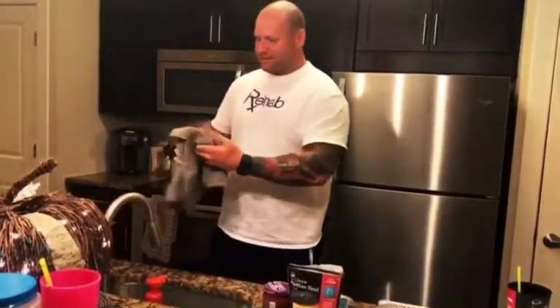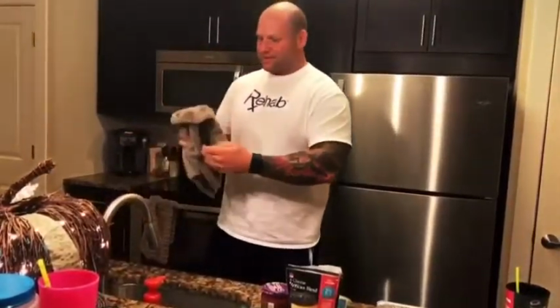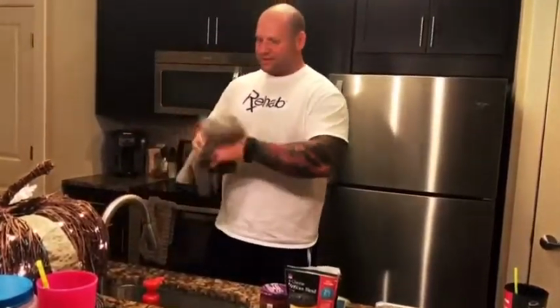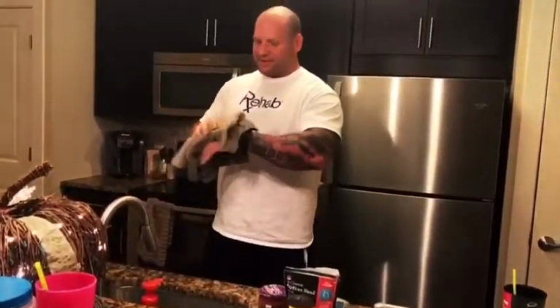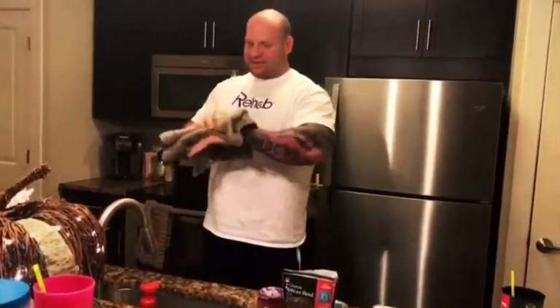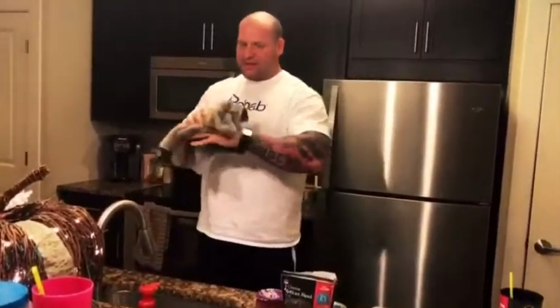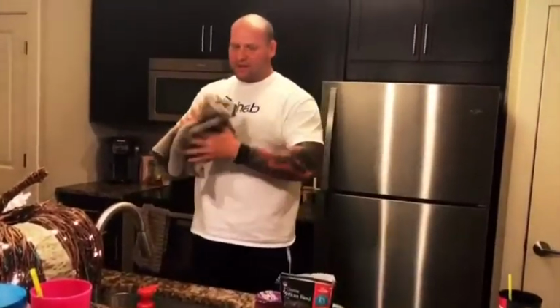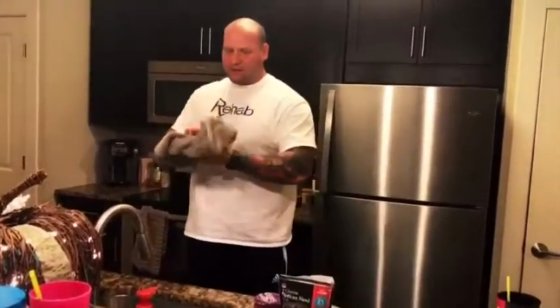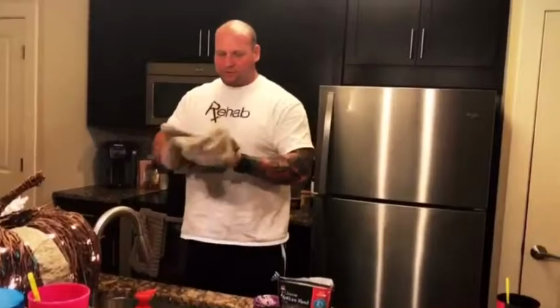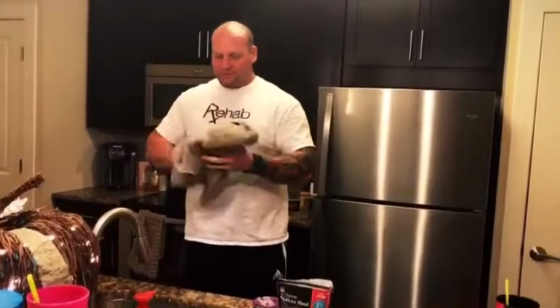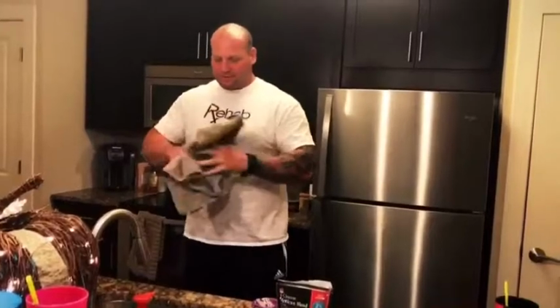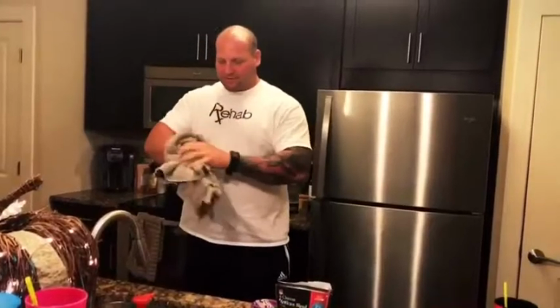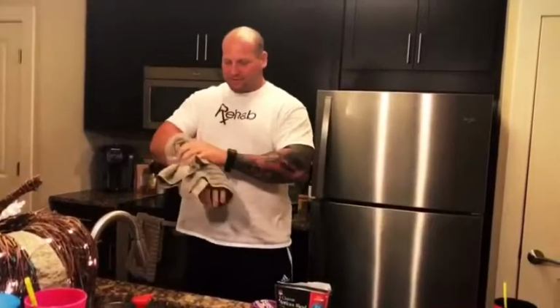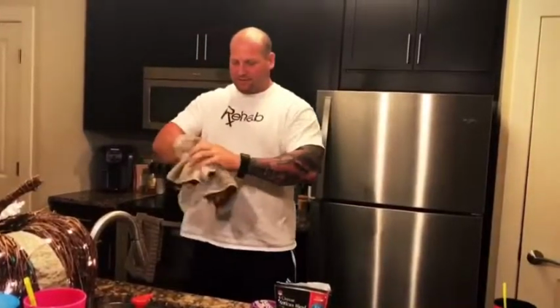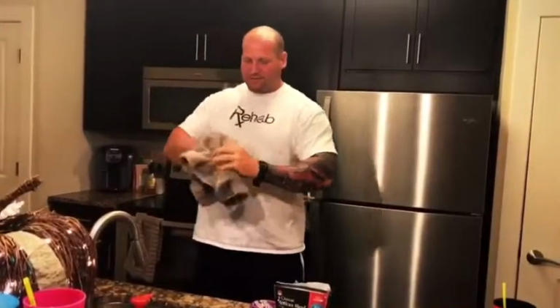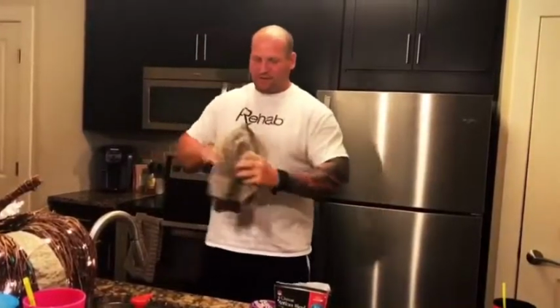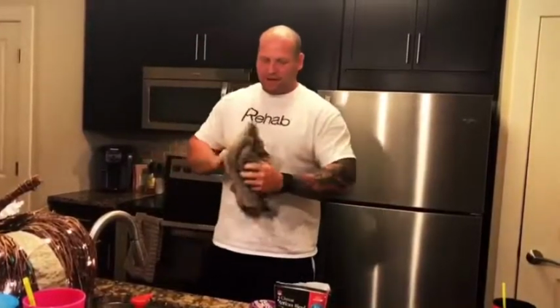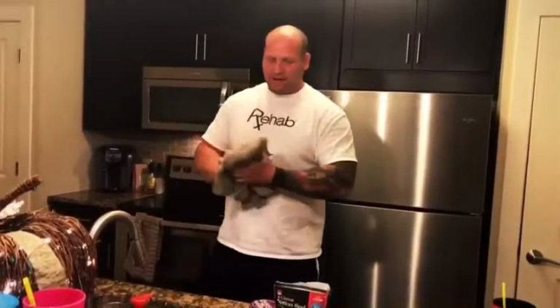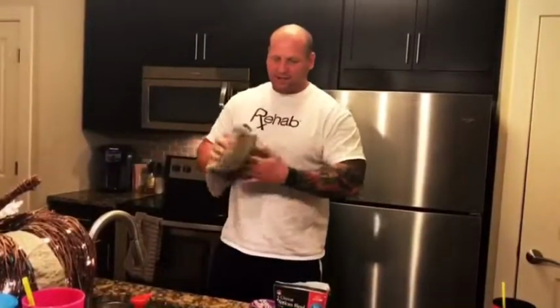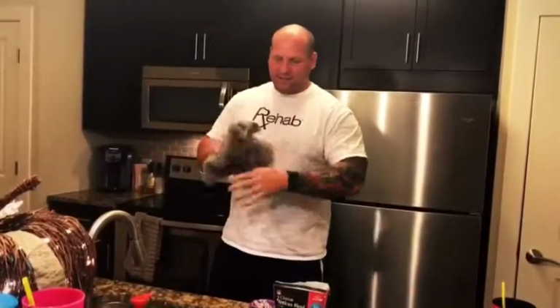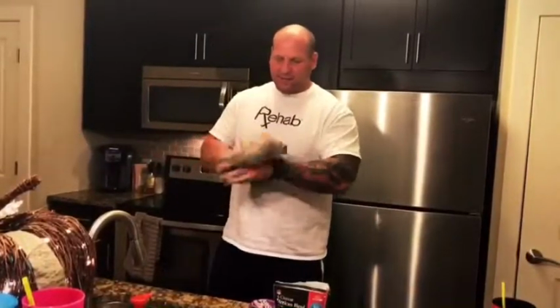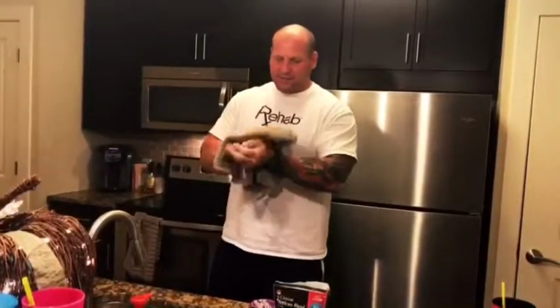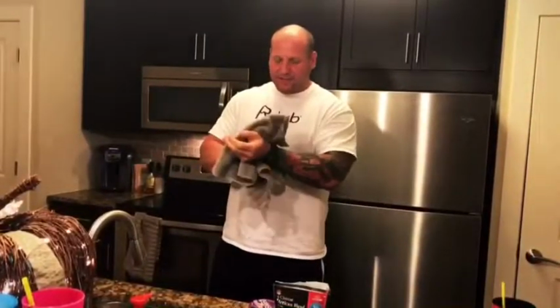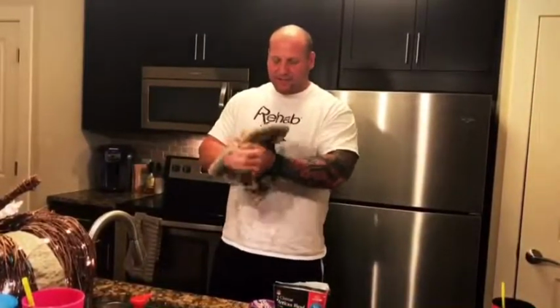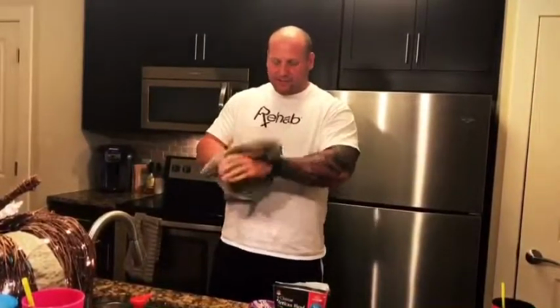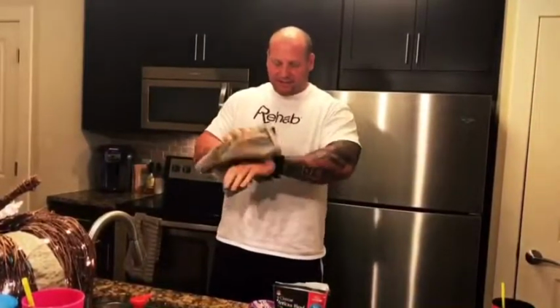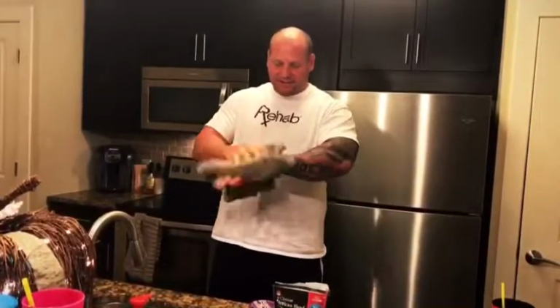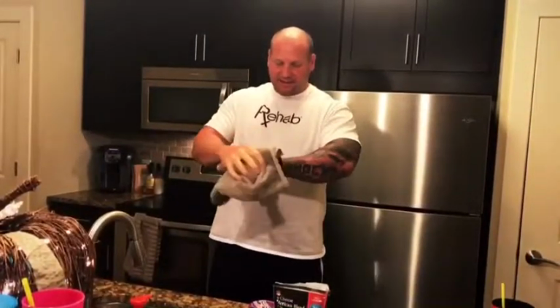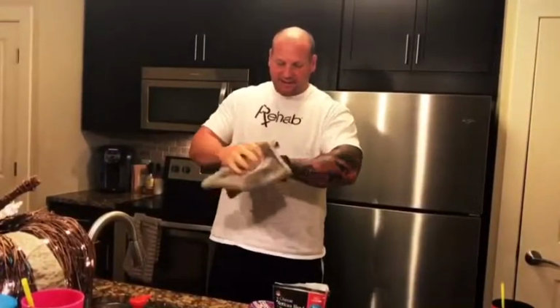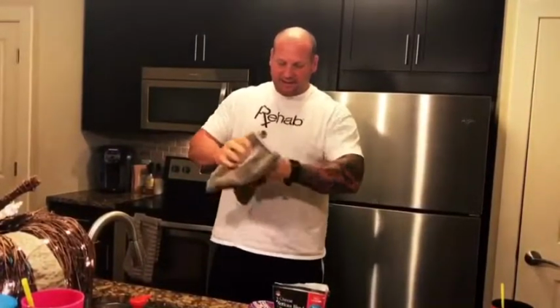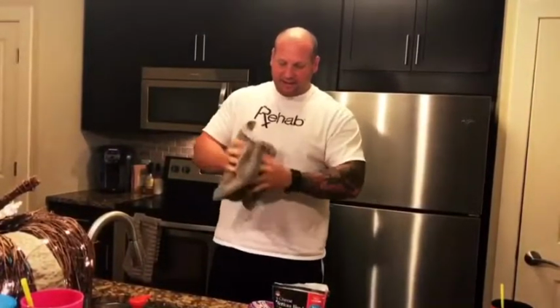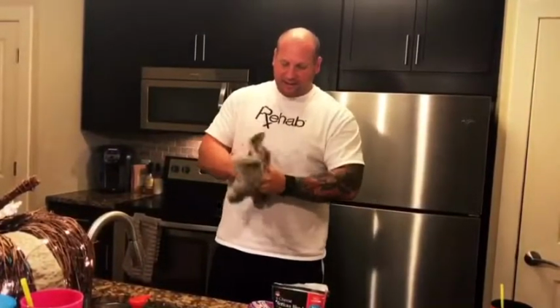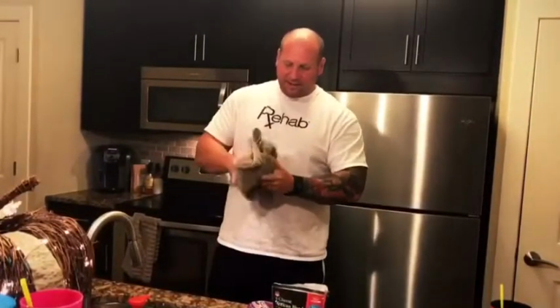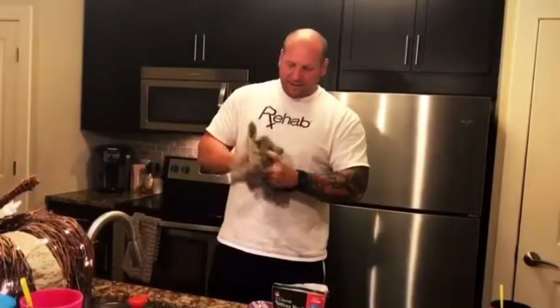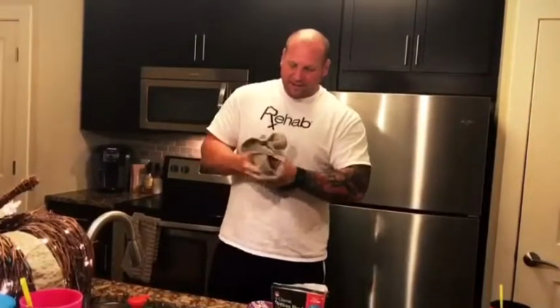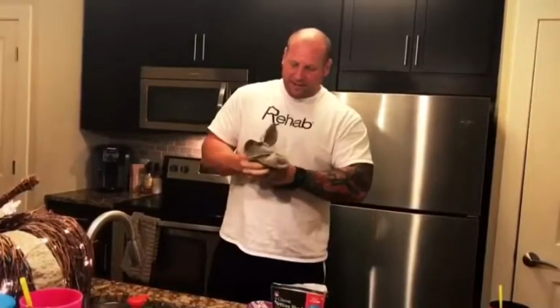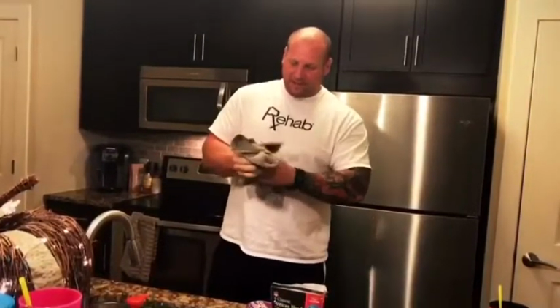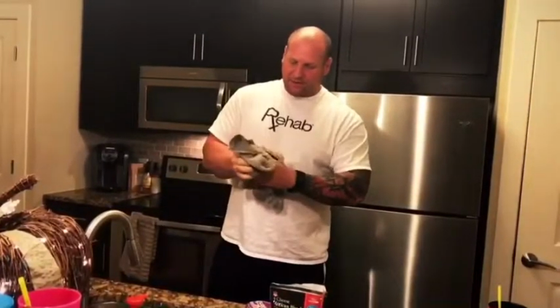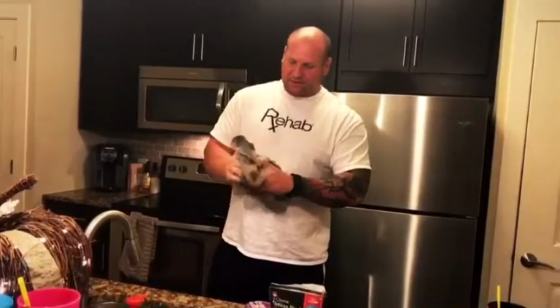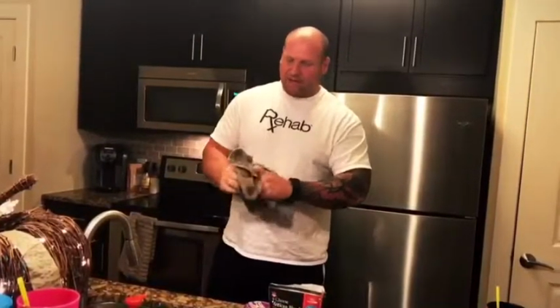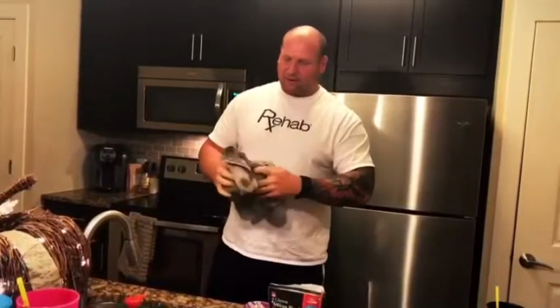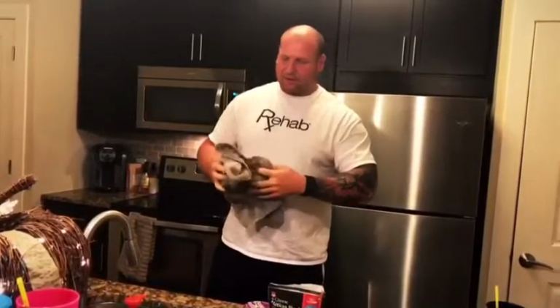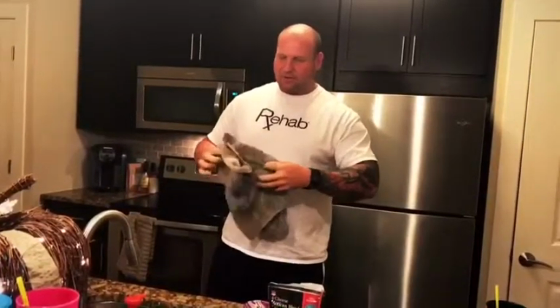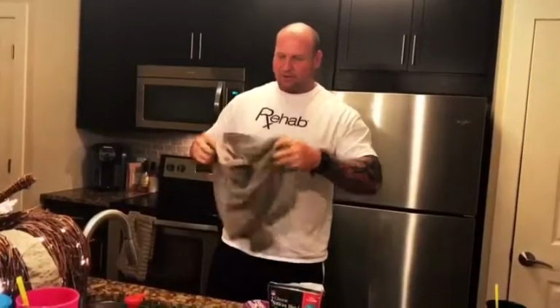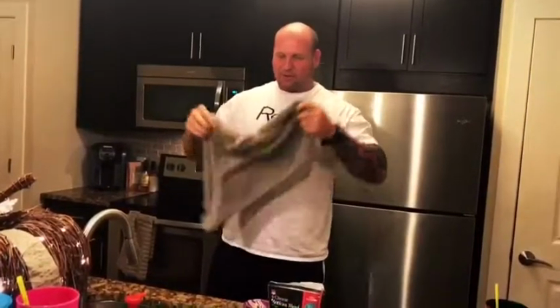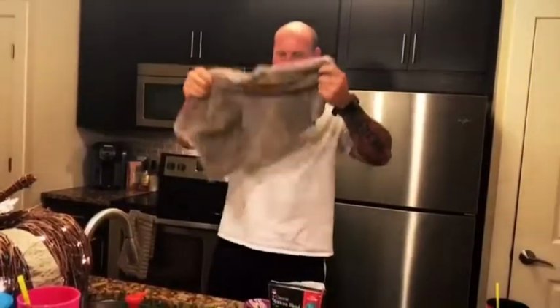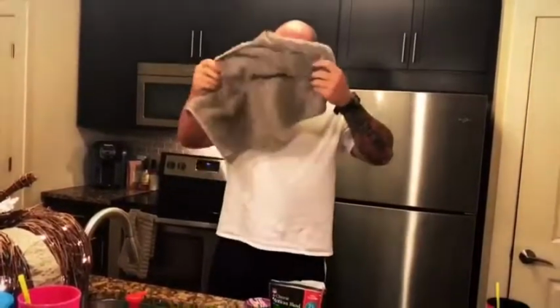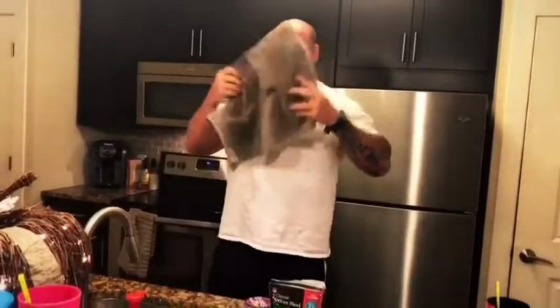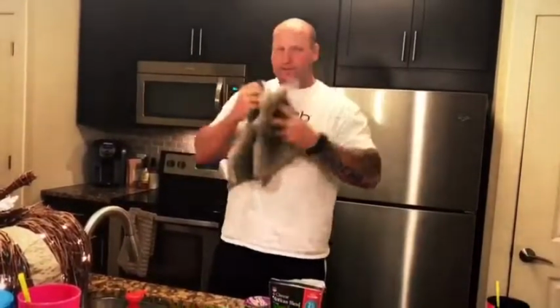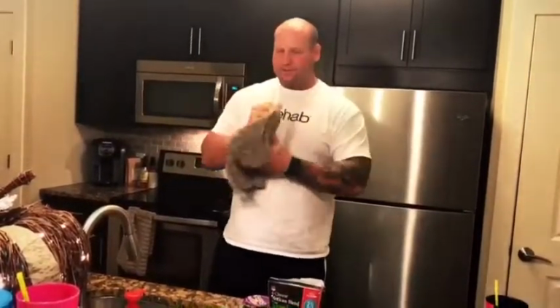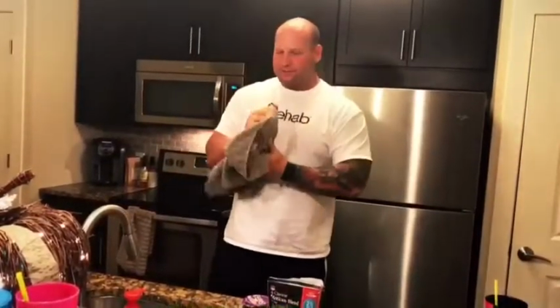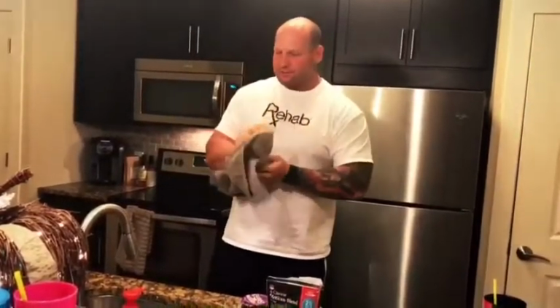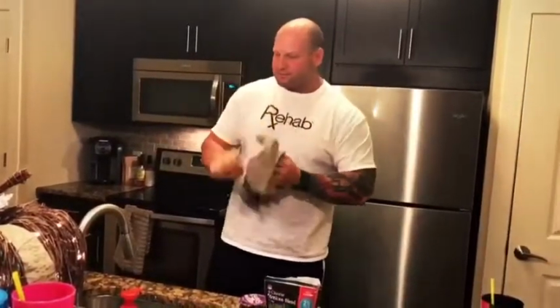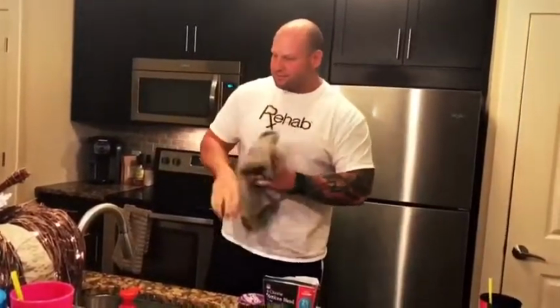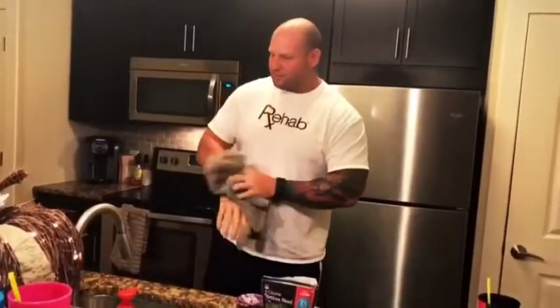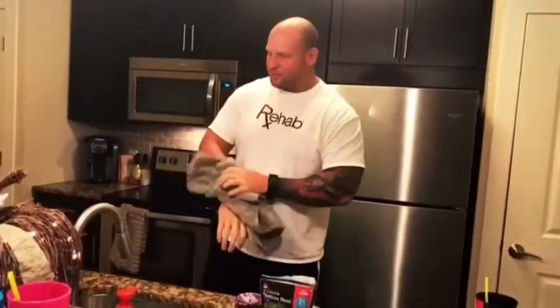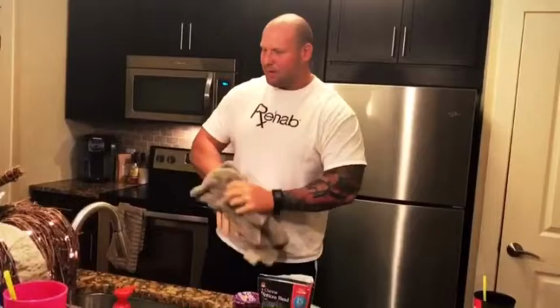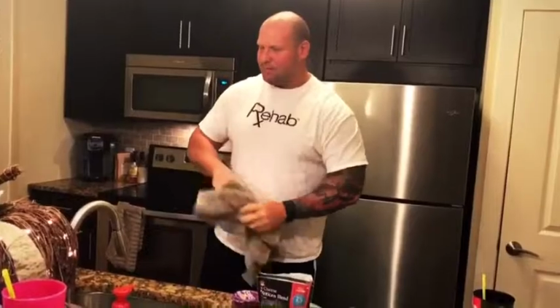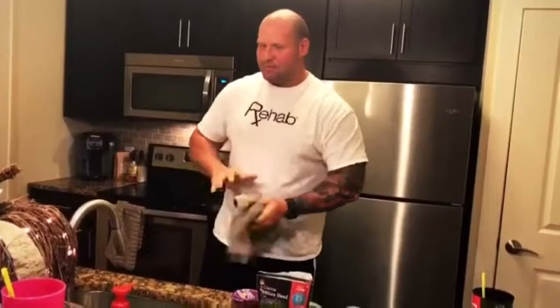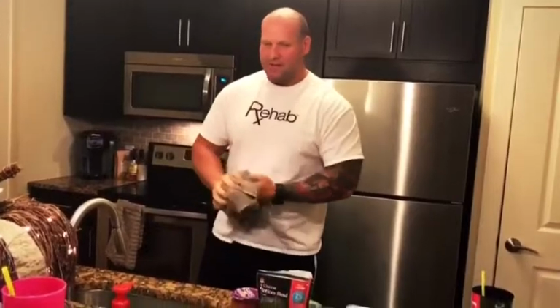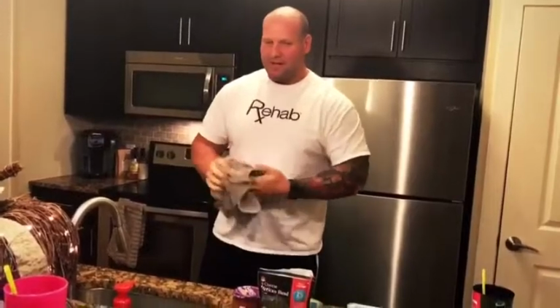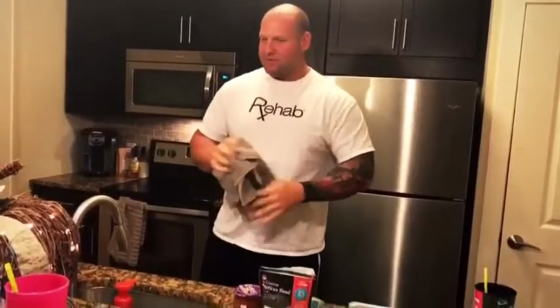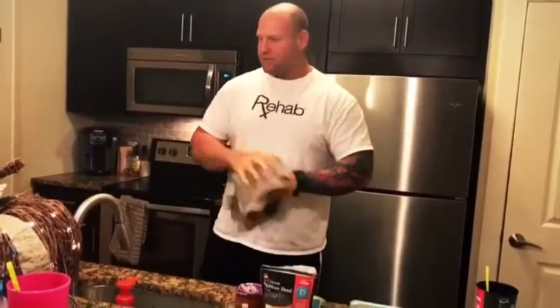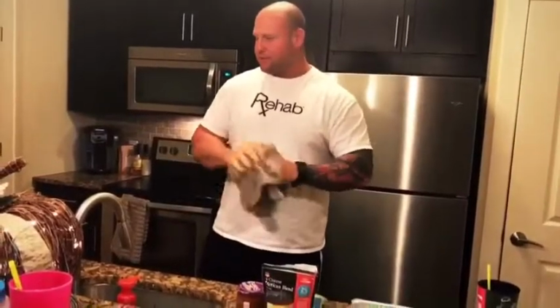Clean towel. Bought it off Amazon. $30 for one towel — rip off if you ask me.